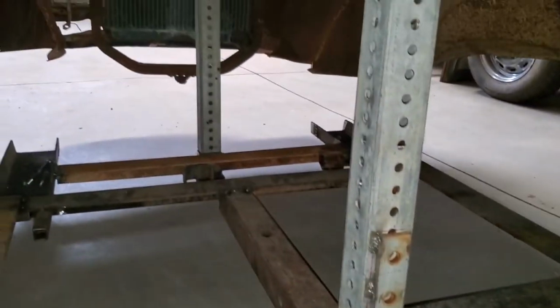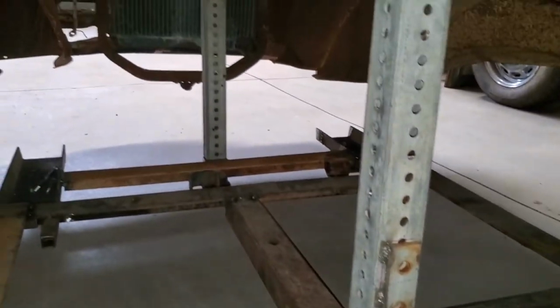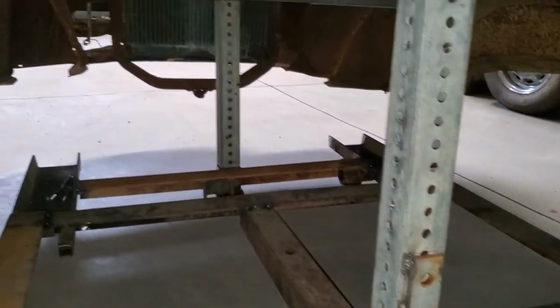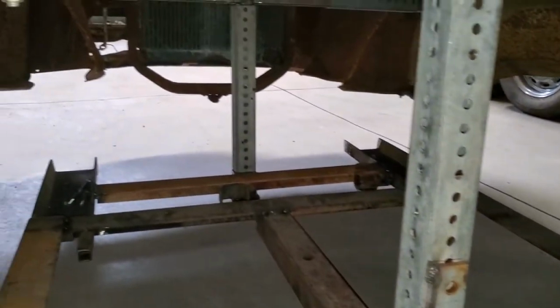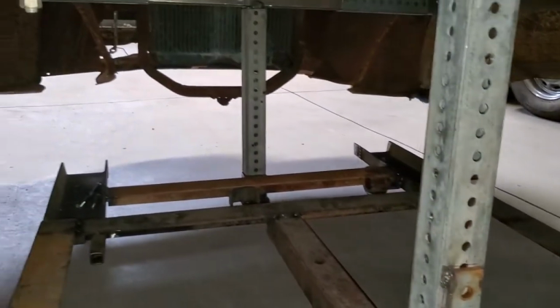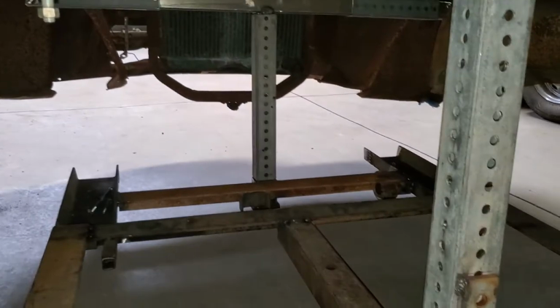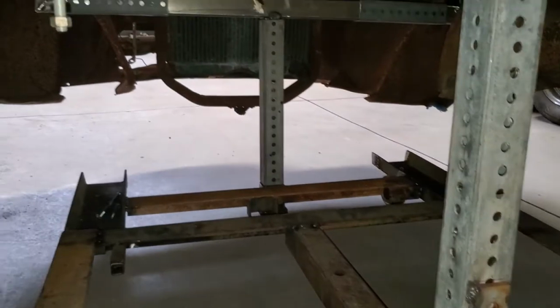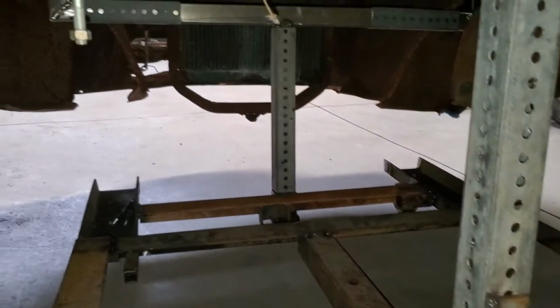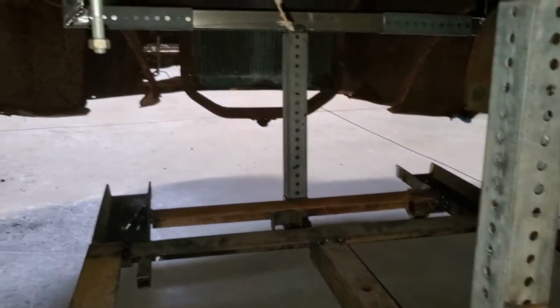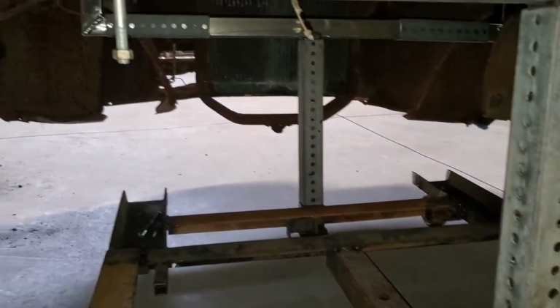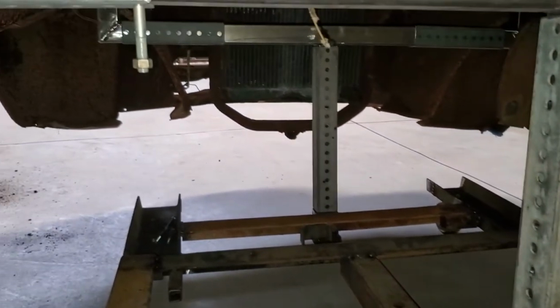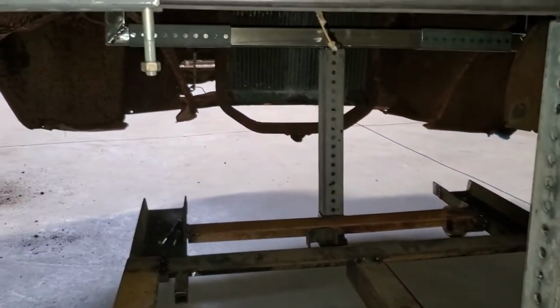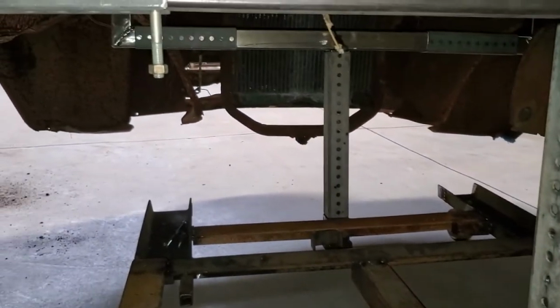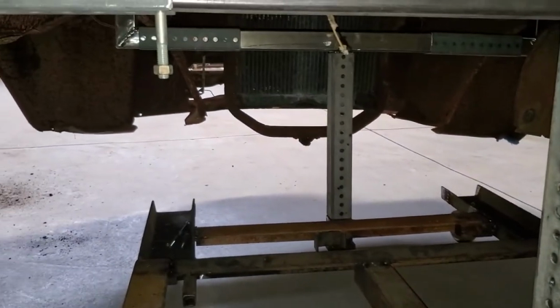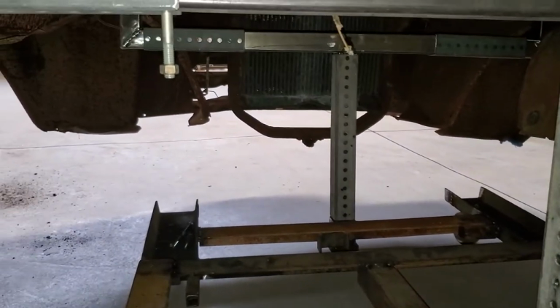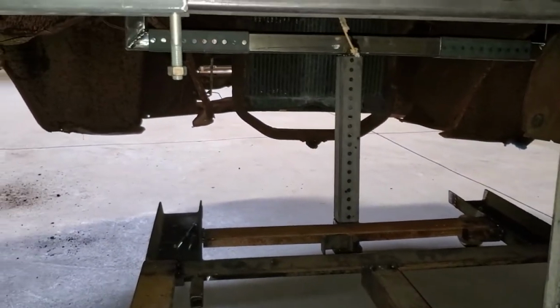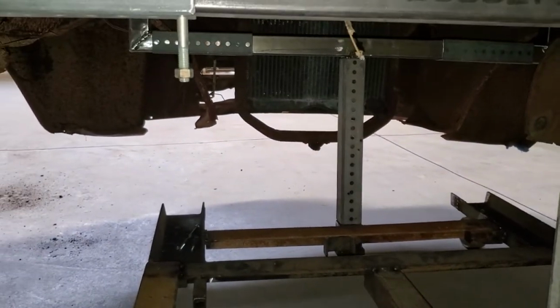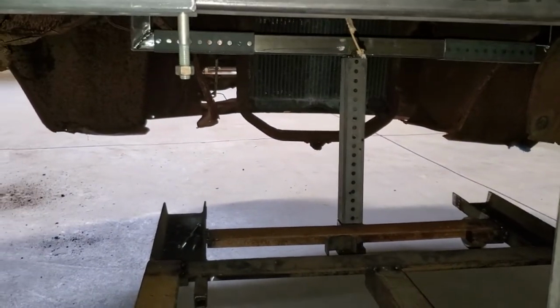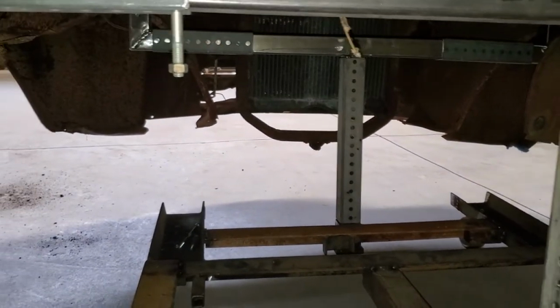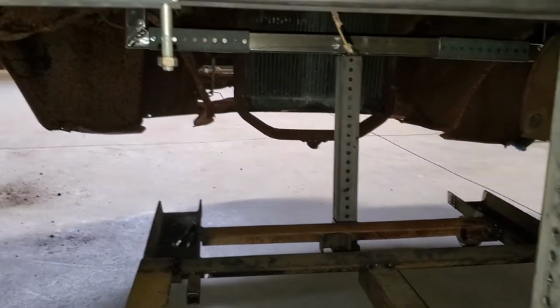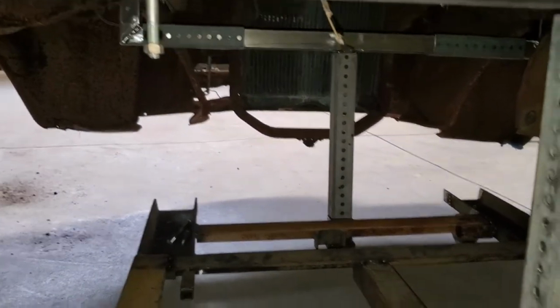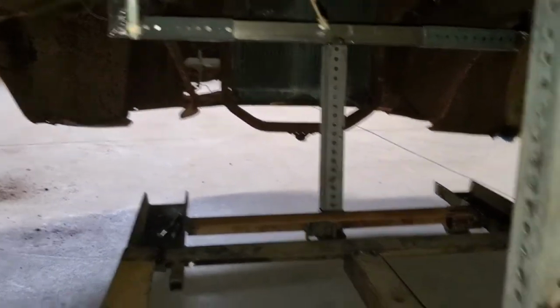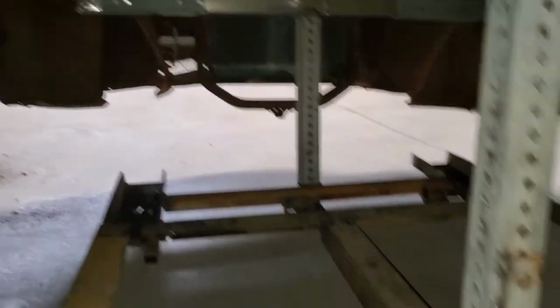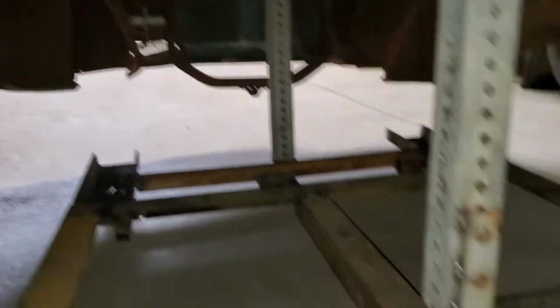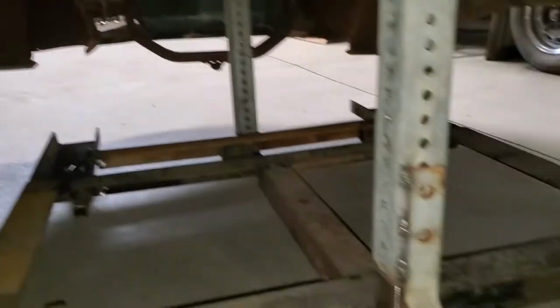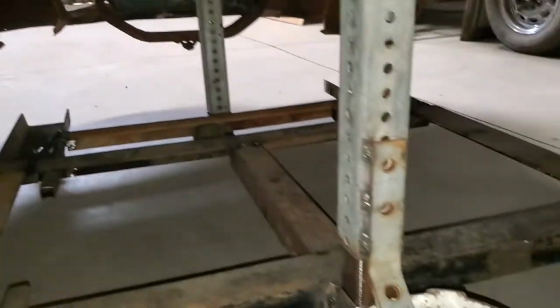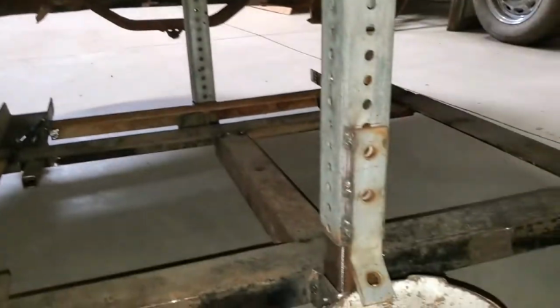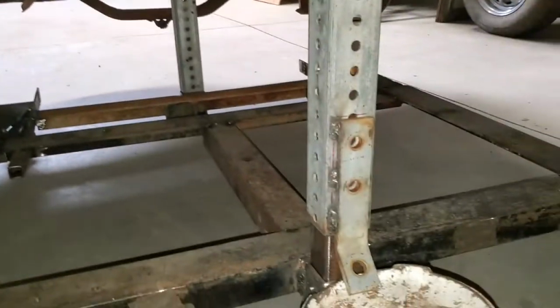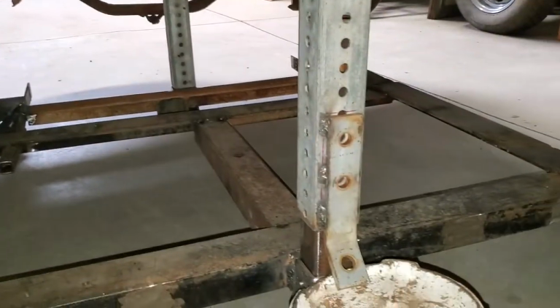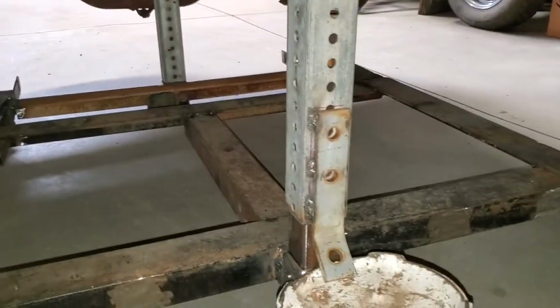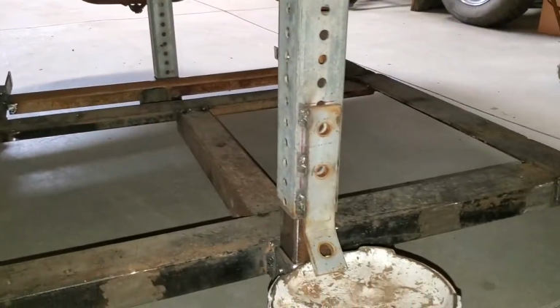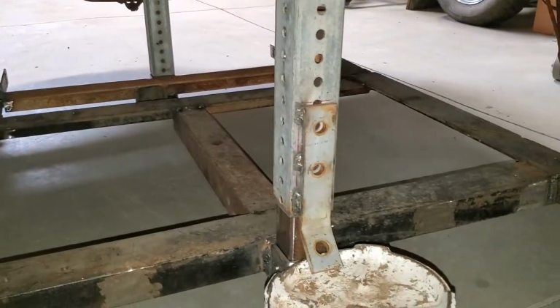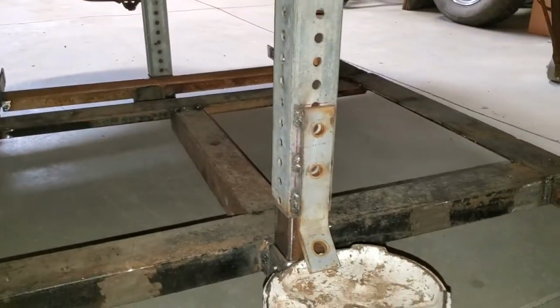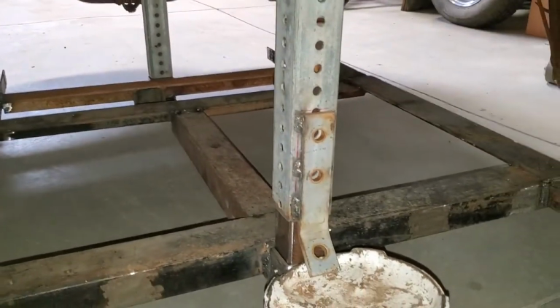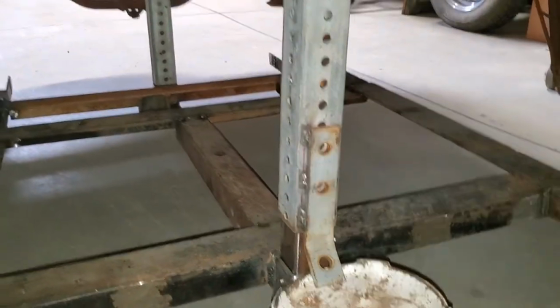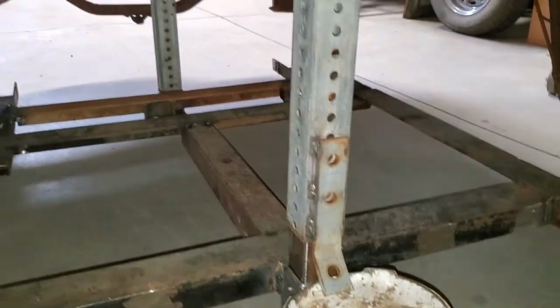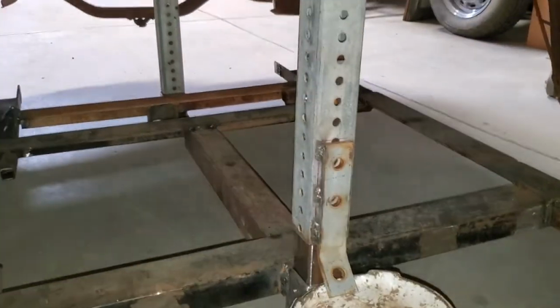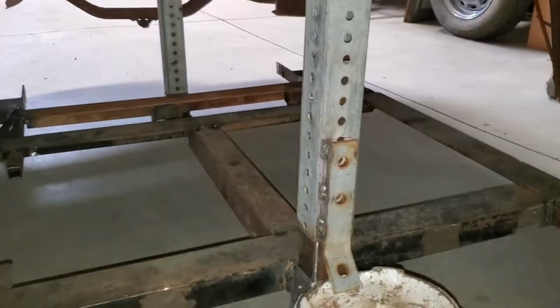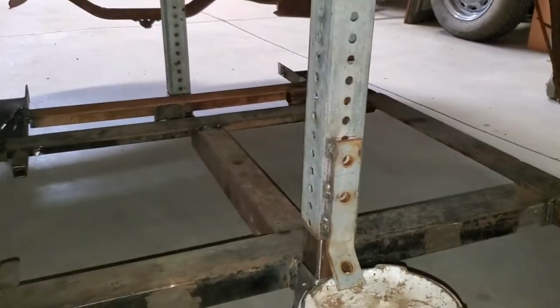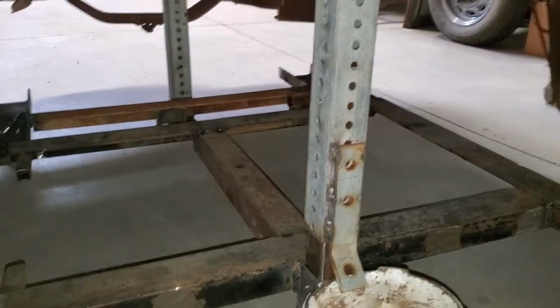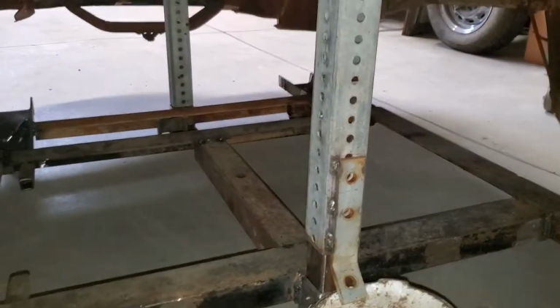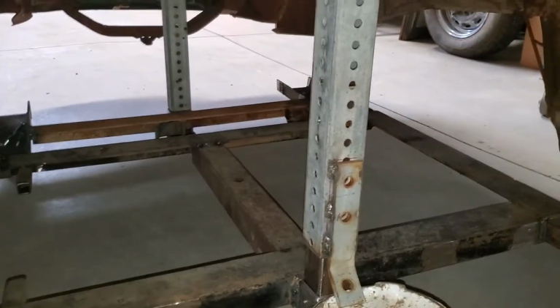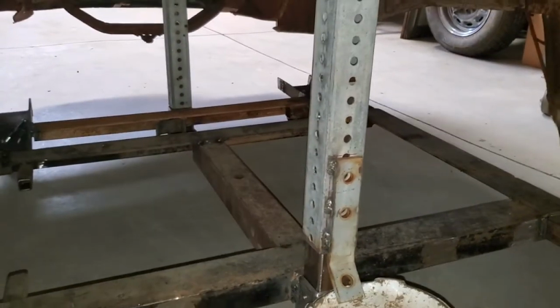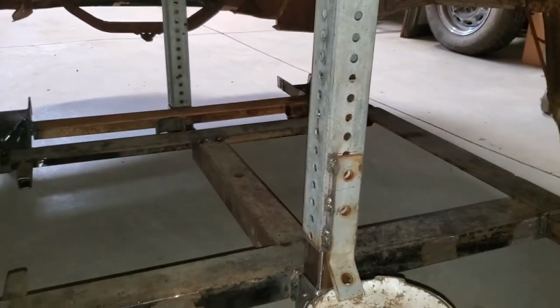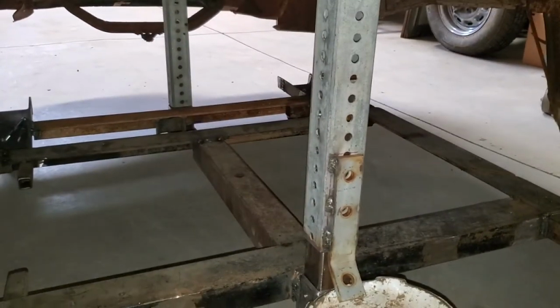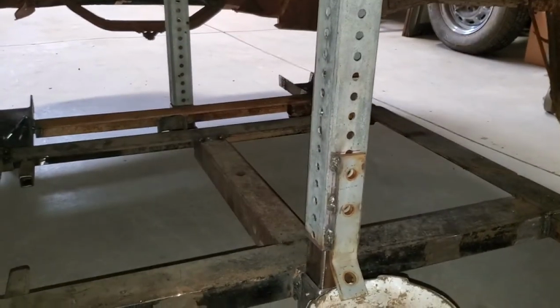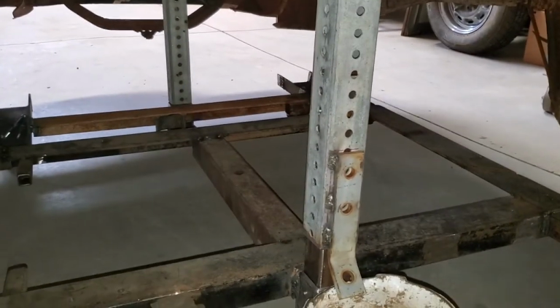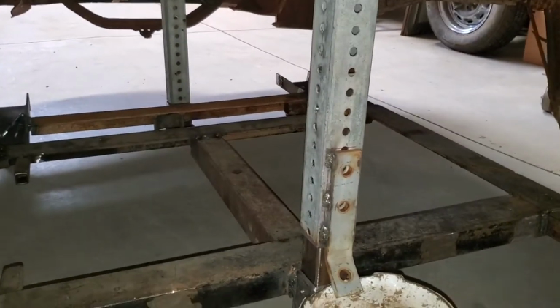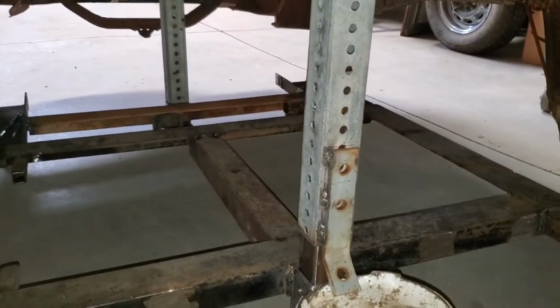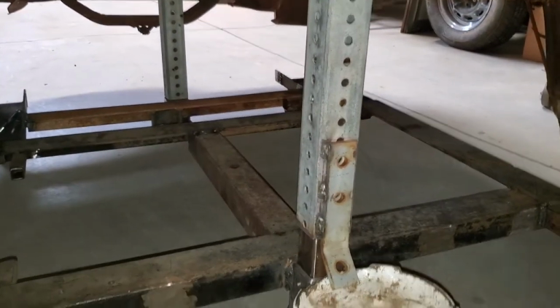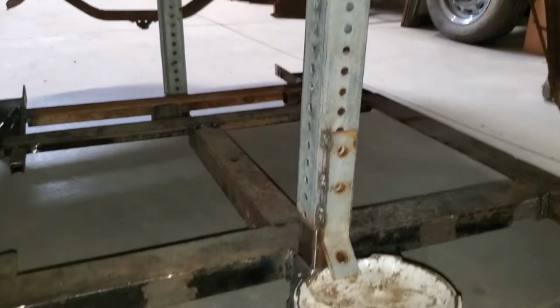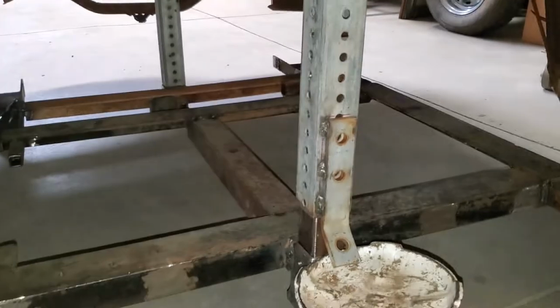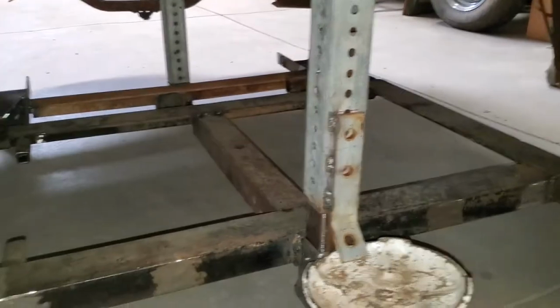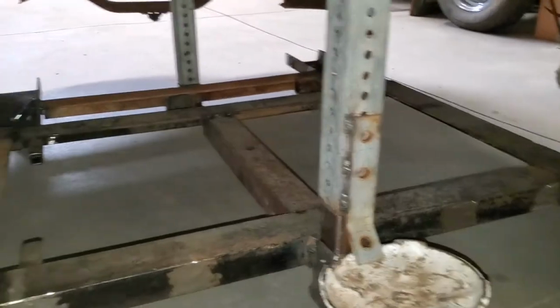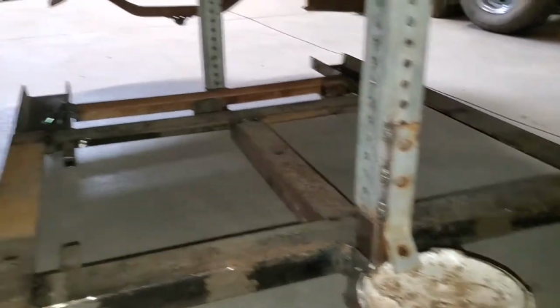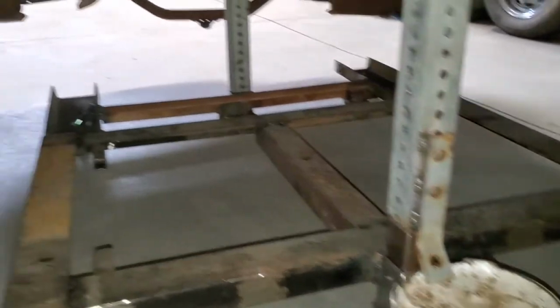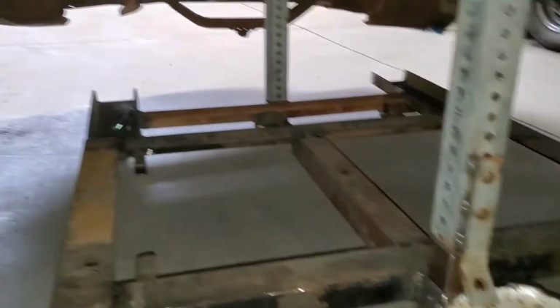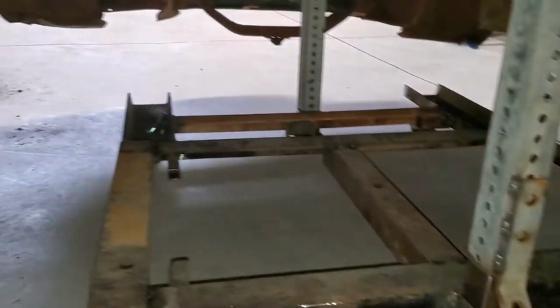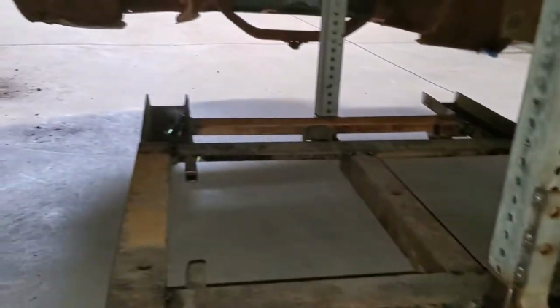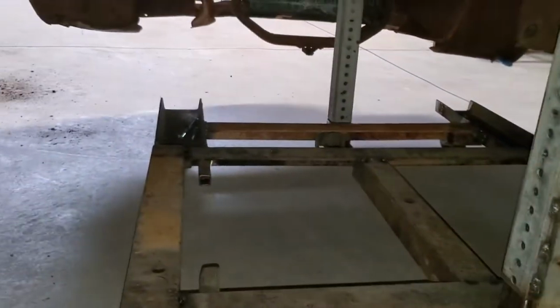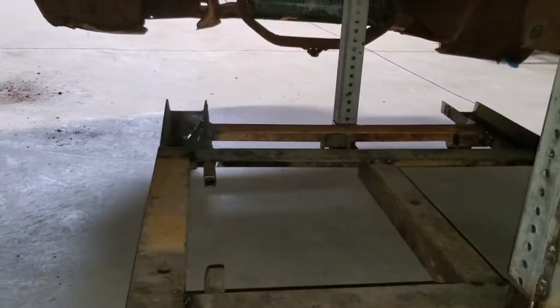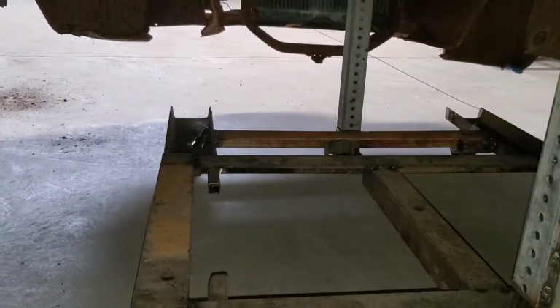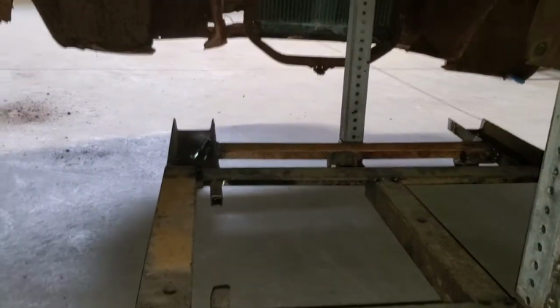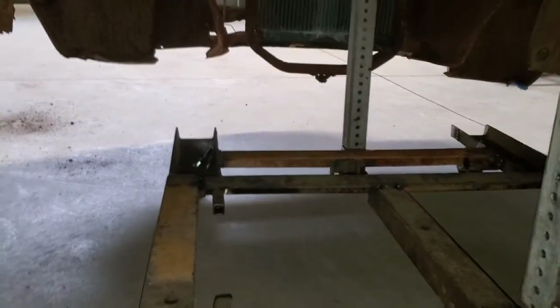The front side does that too. This will go 12 to 13 inches on this side, and that side.